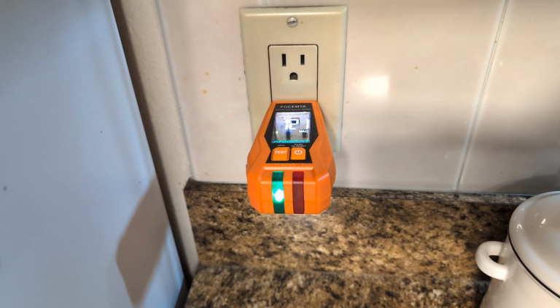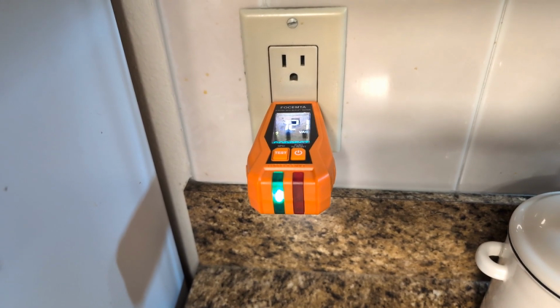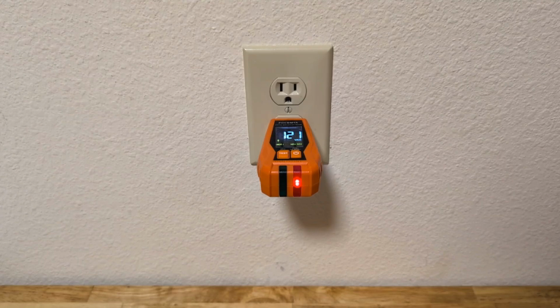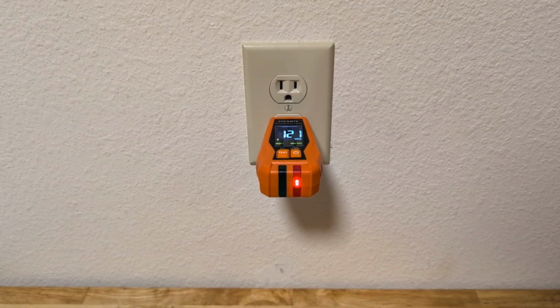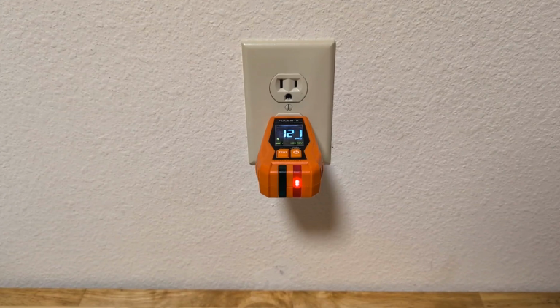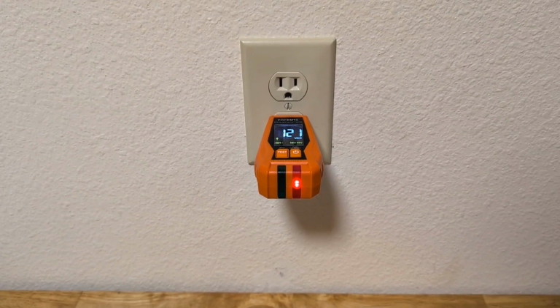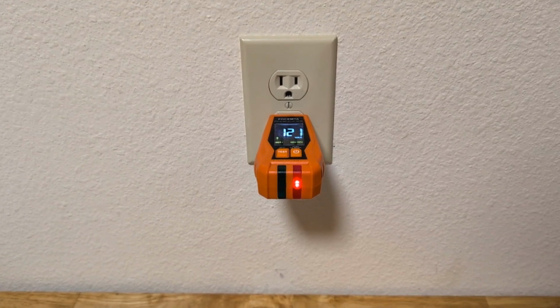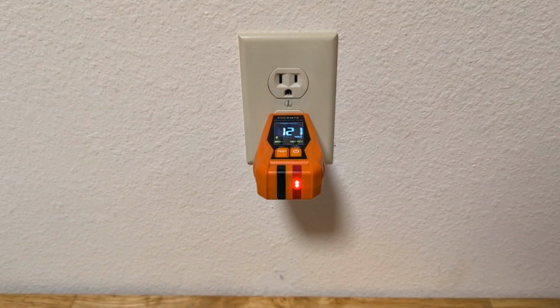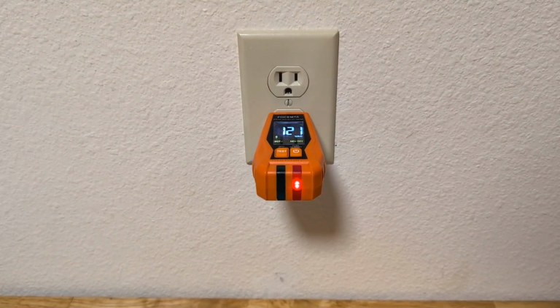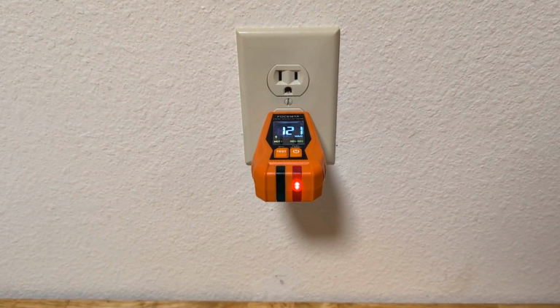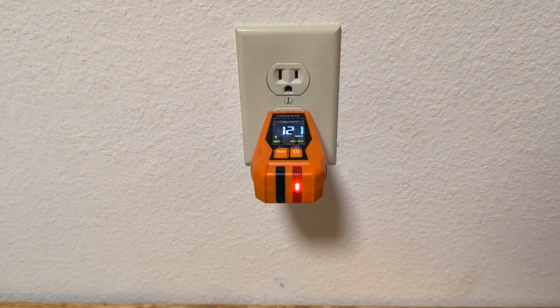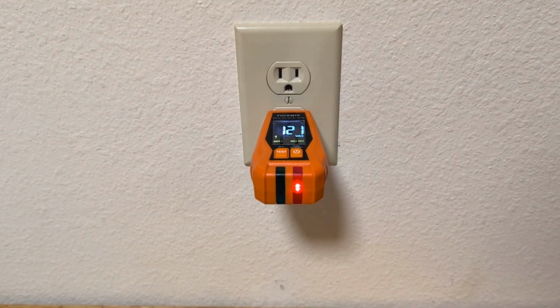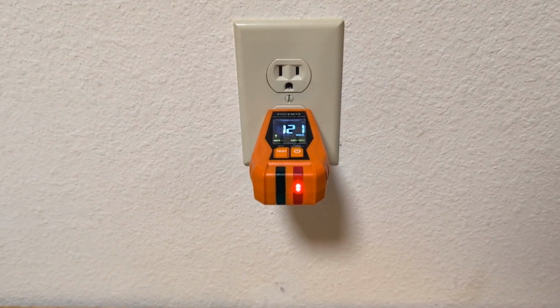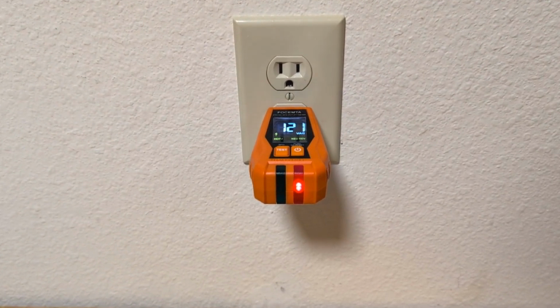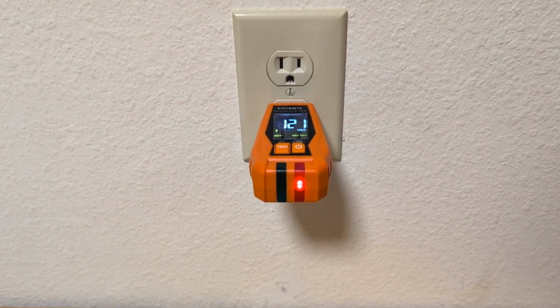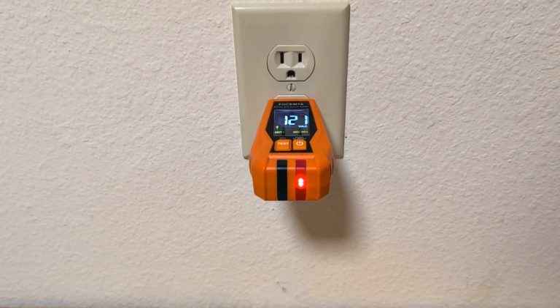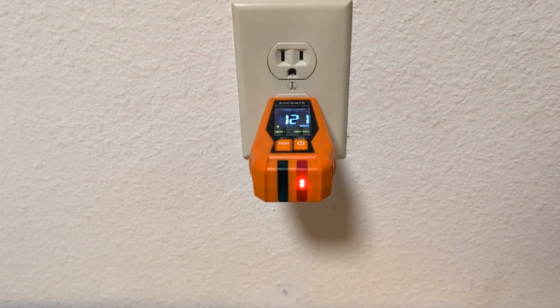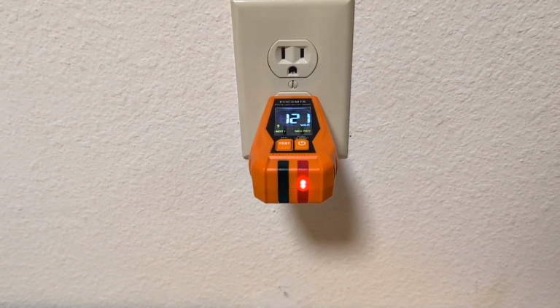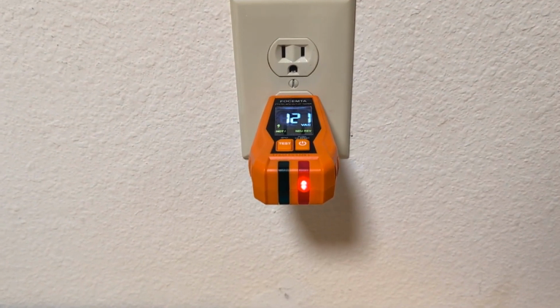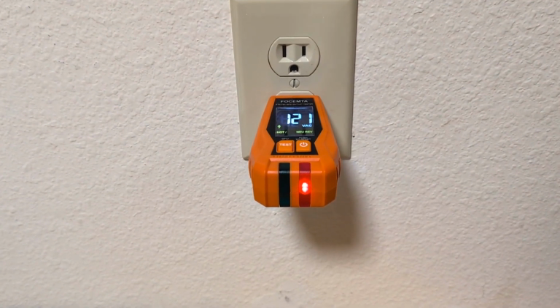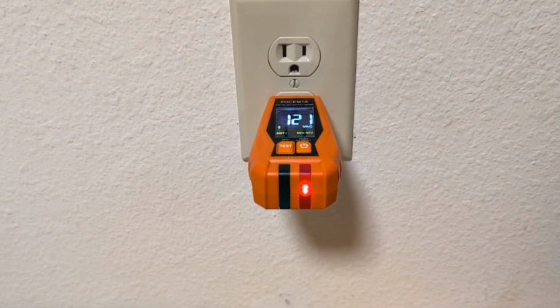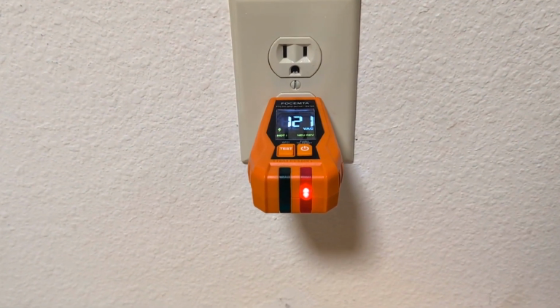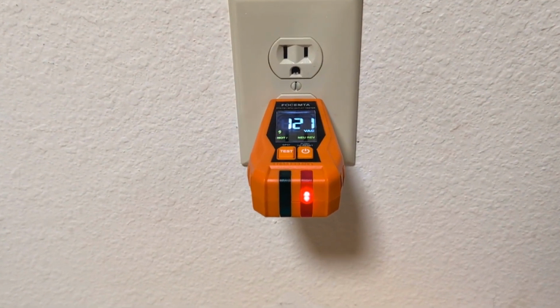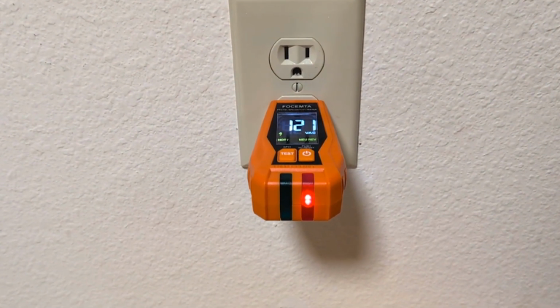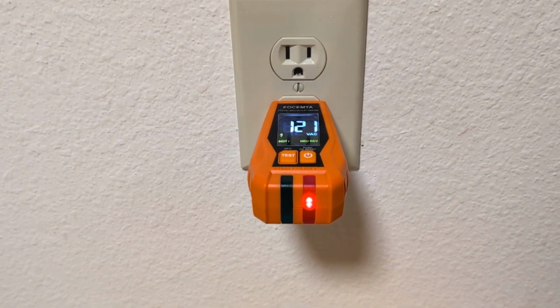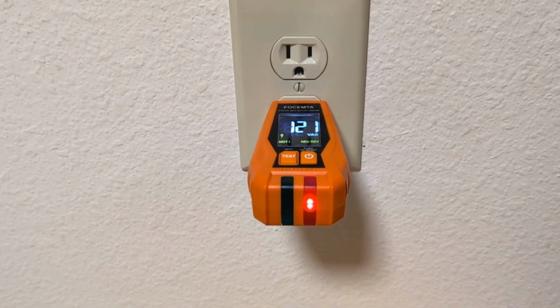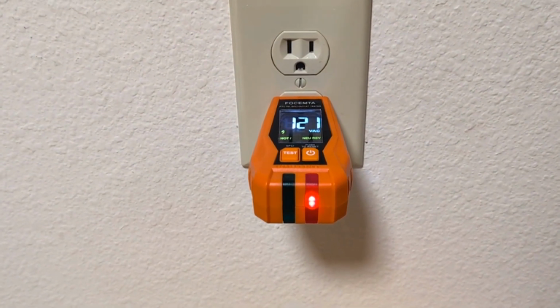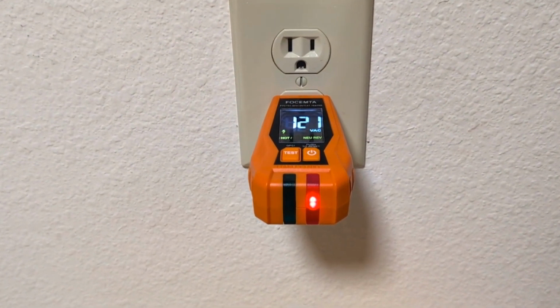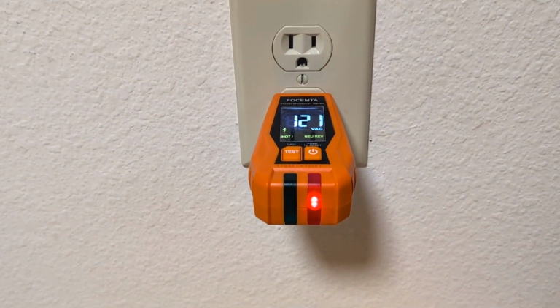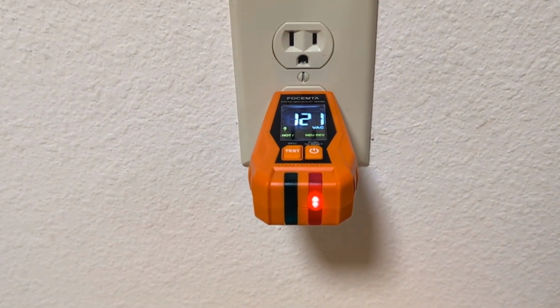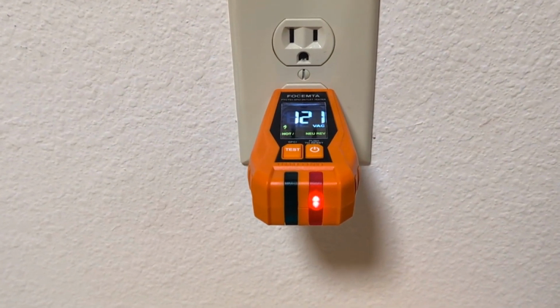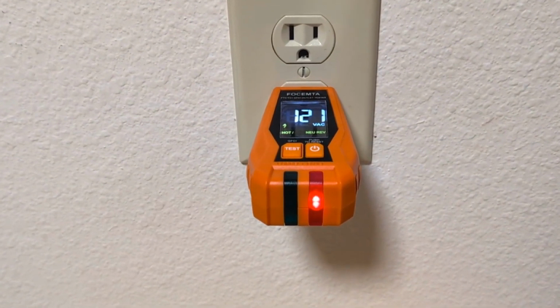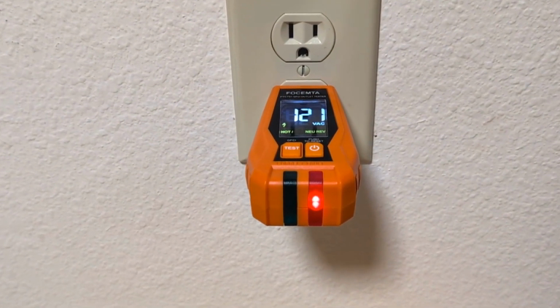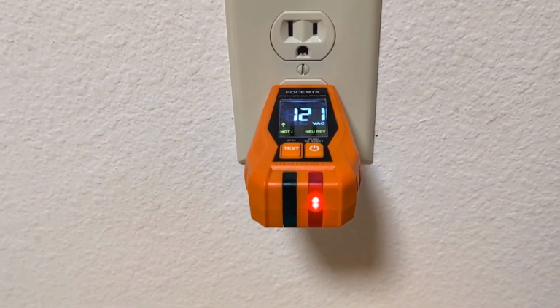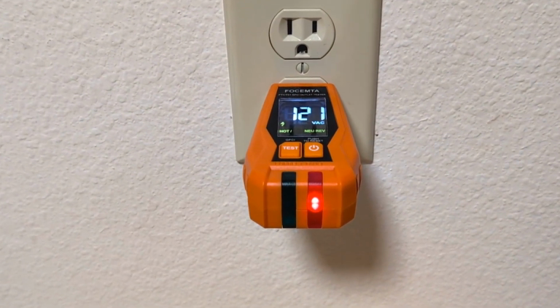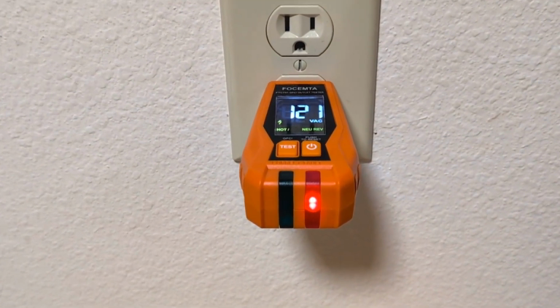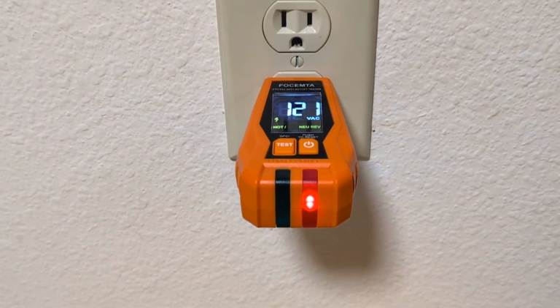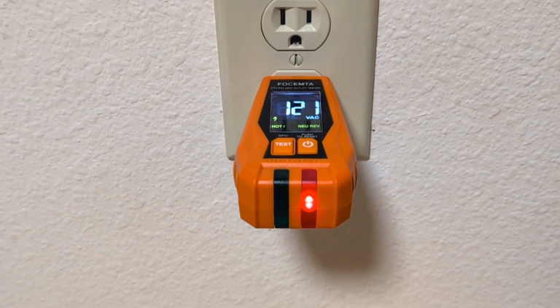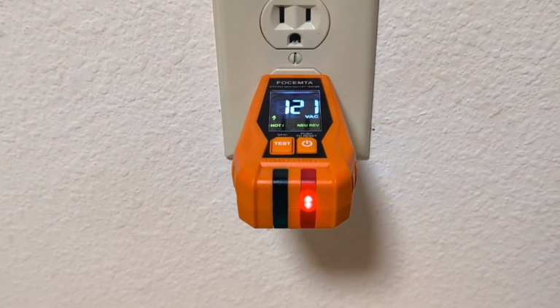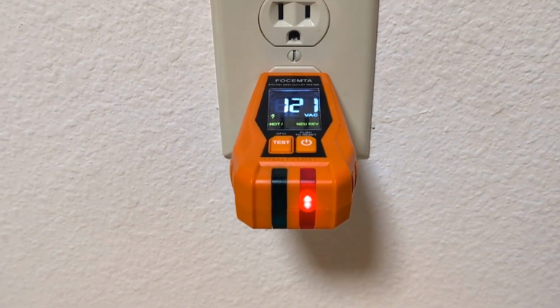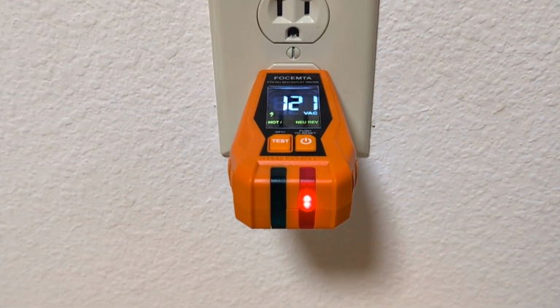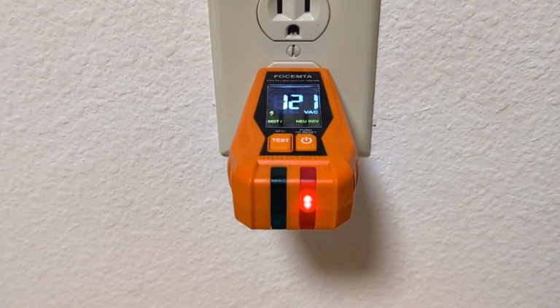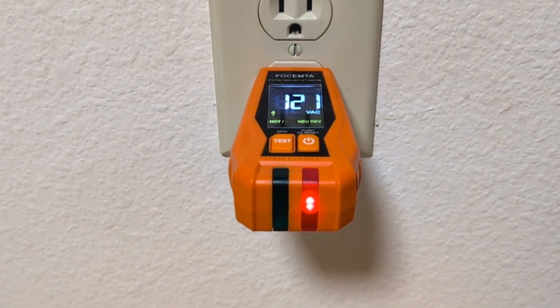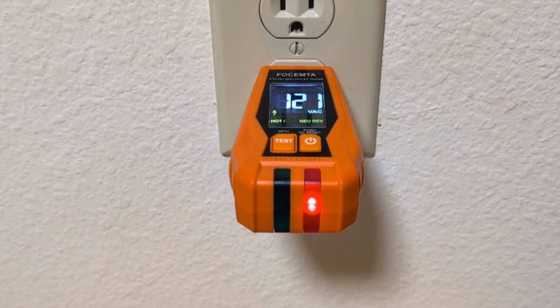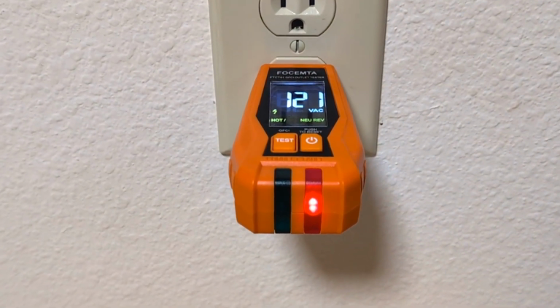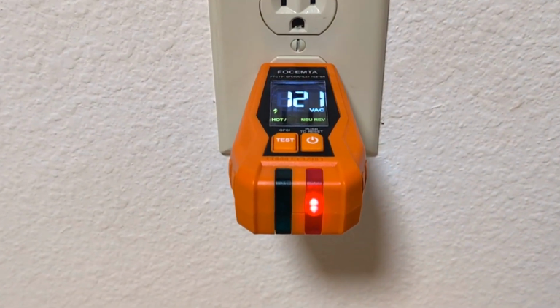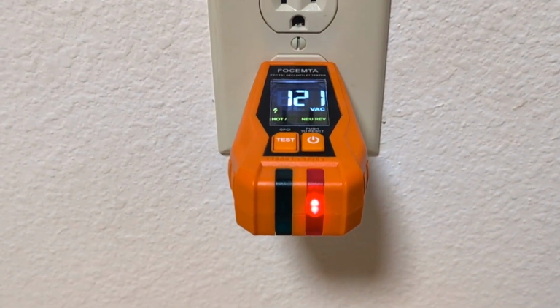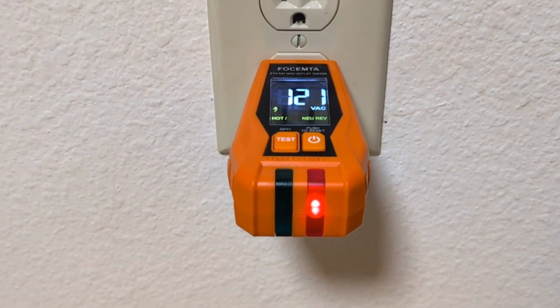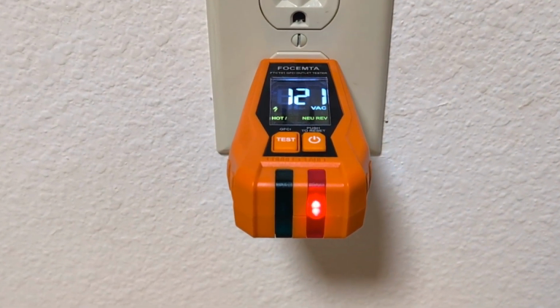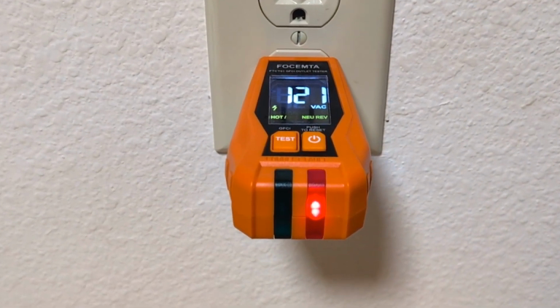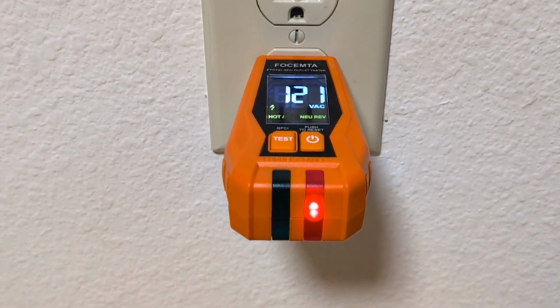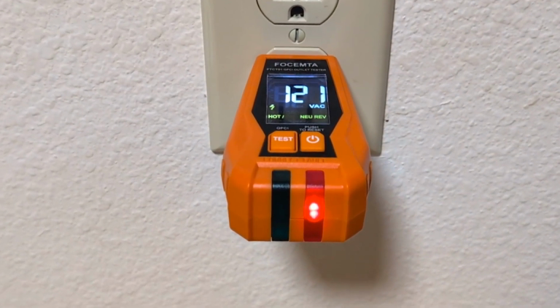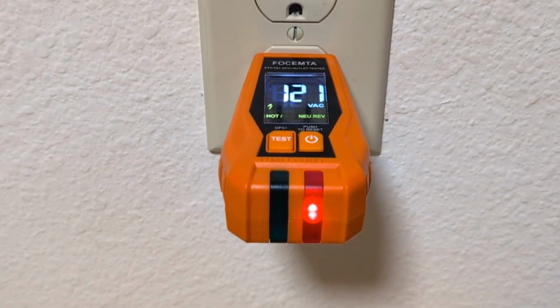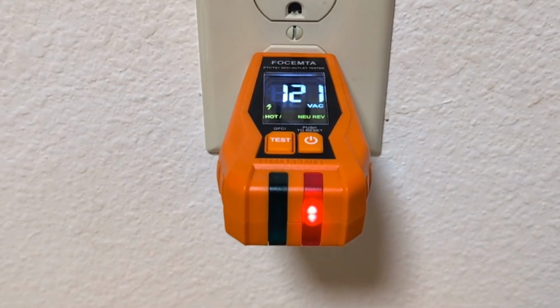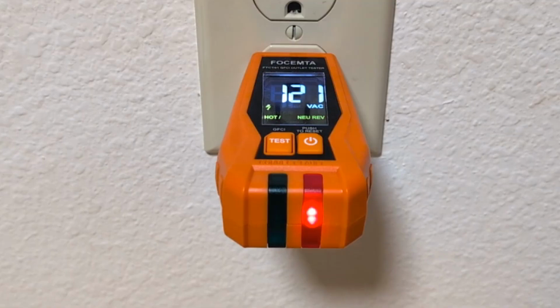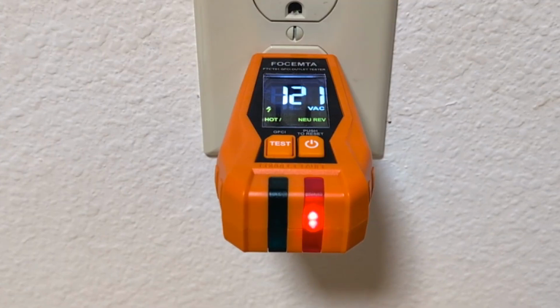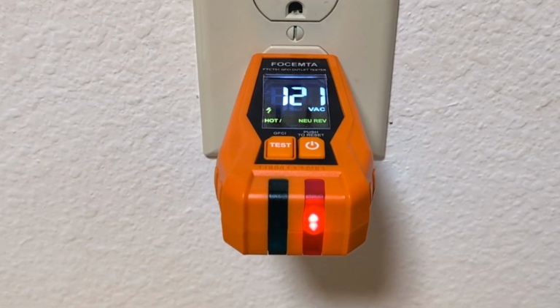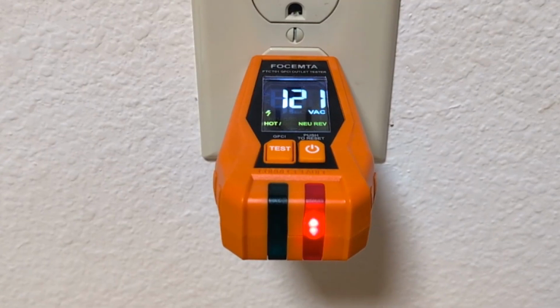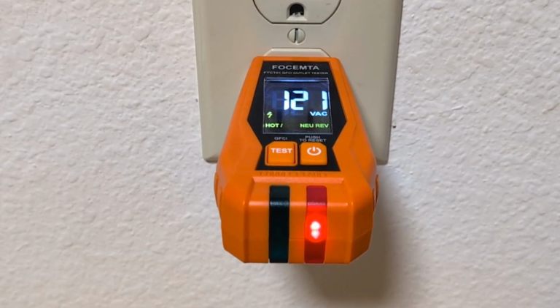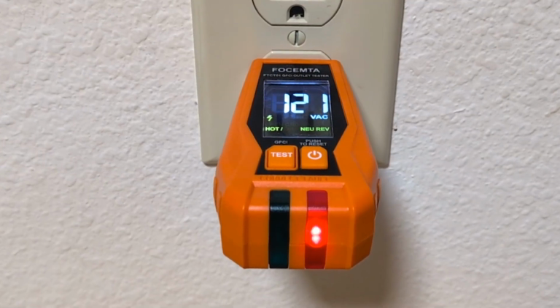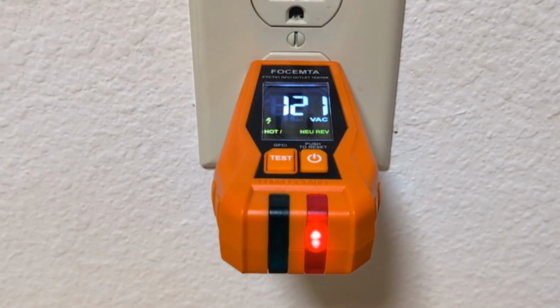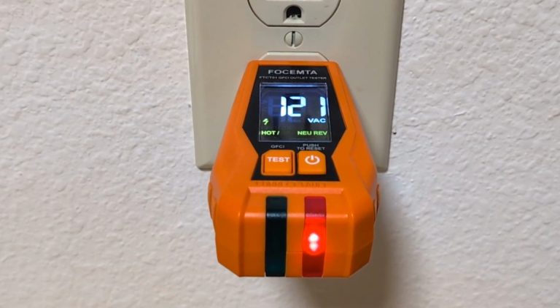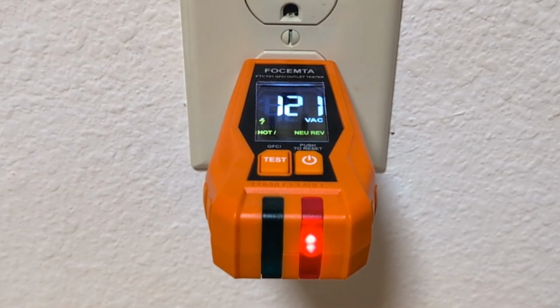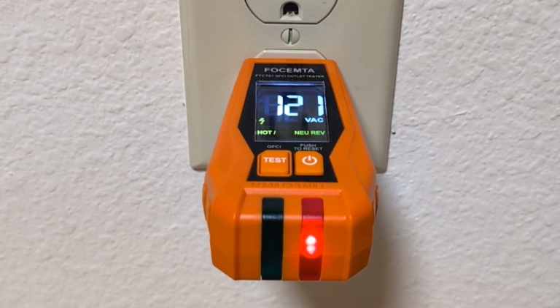And by the way, this is what you will see when a receptacle is incorrectly wired because the hot and the neutral wires are swapped.